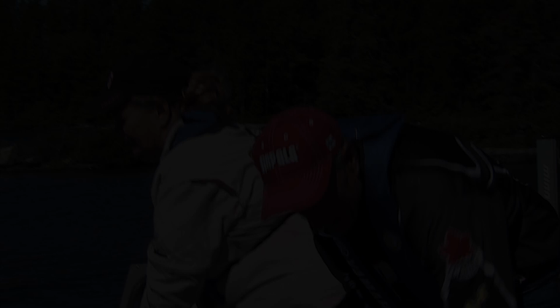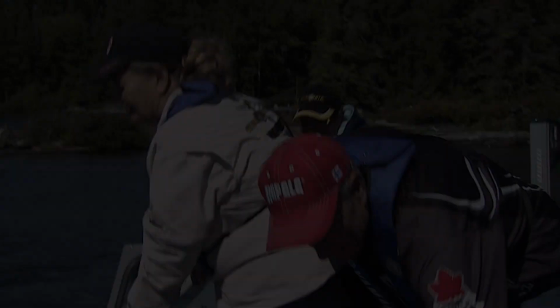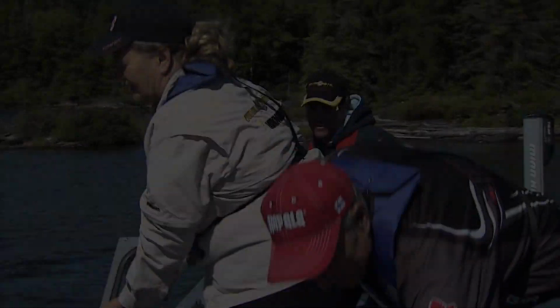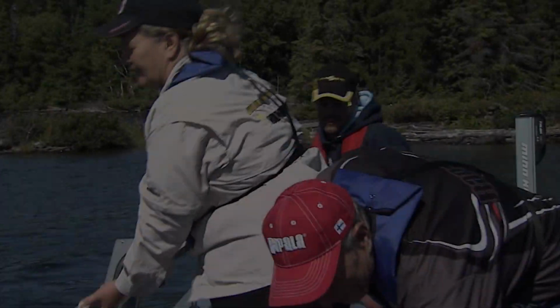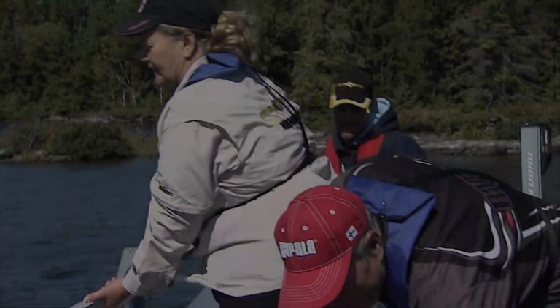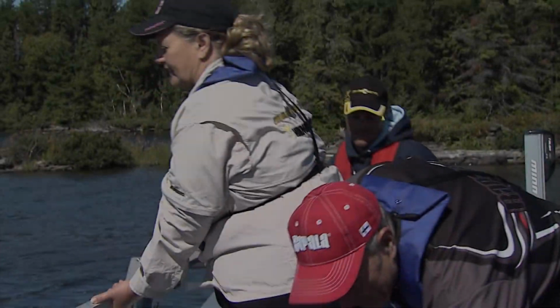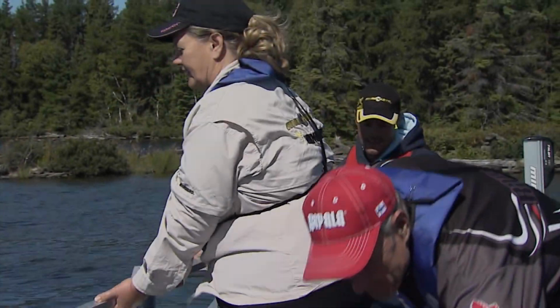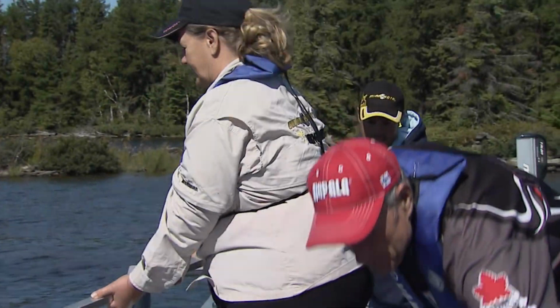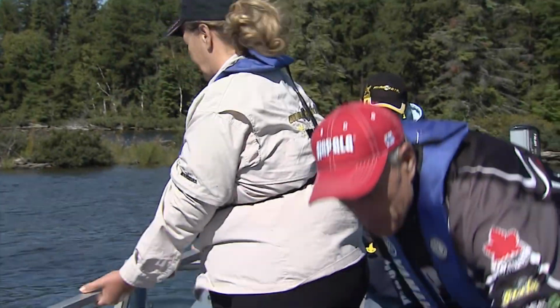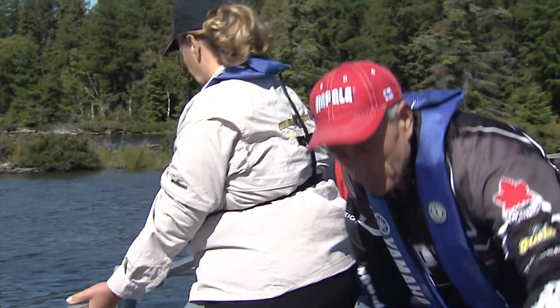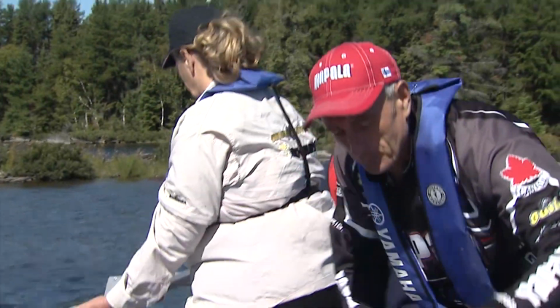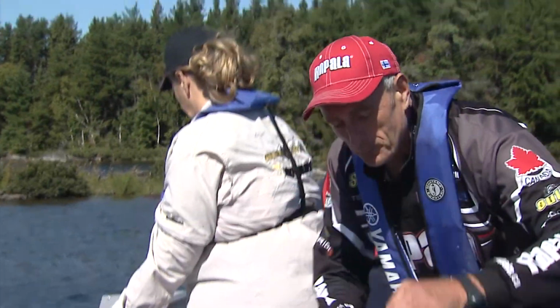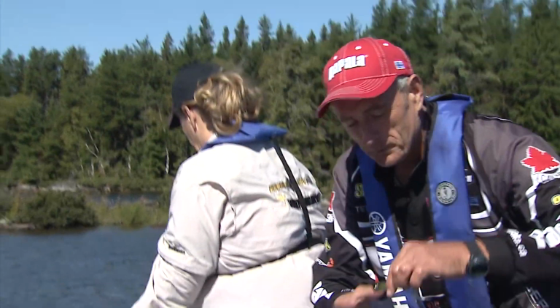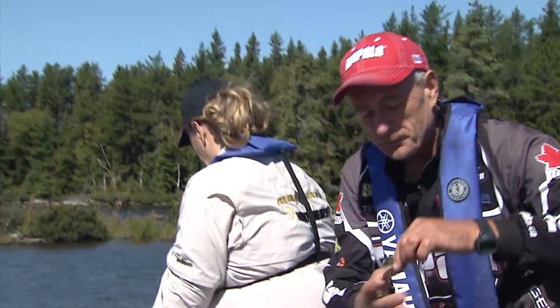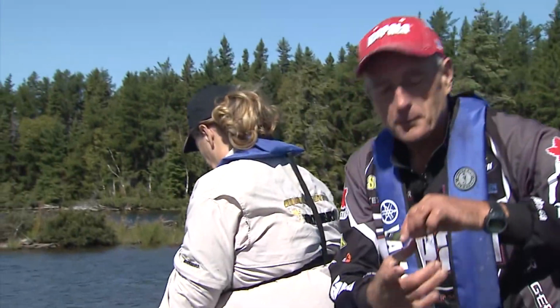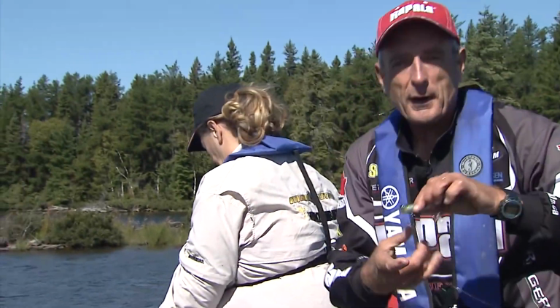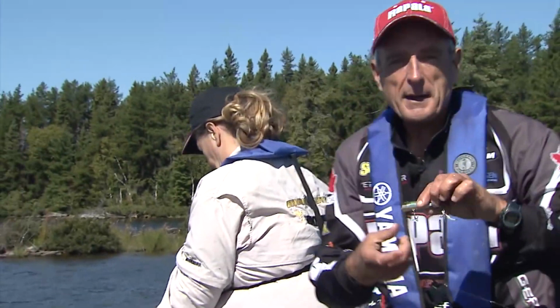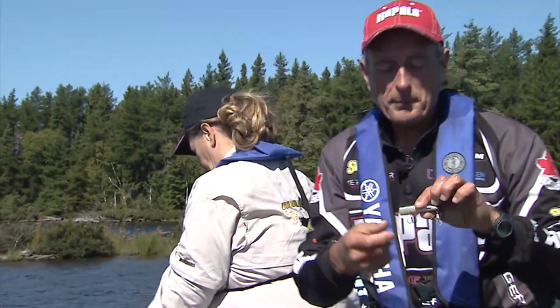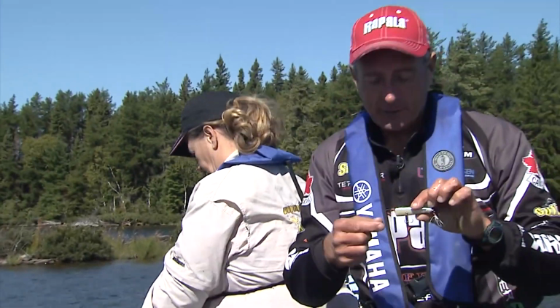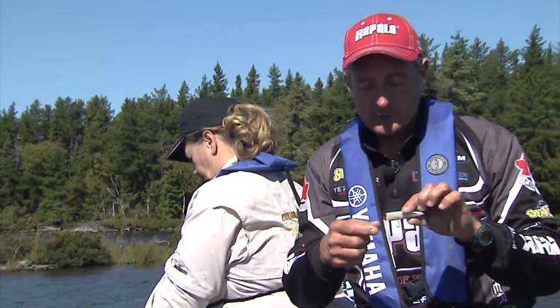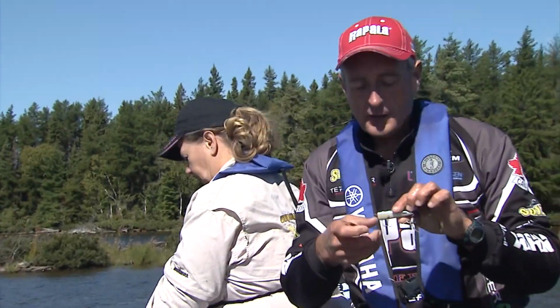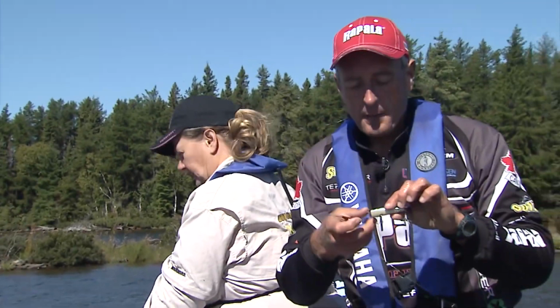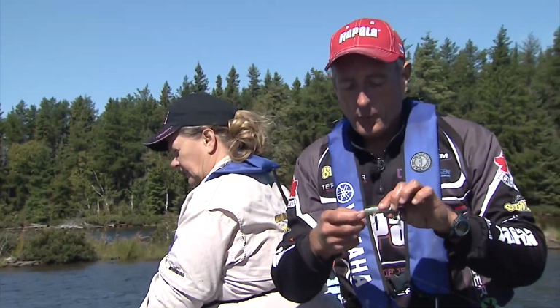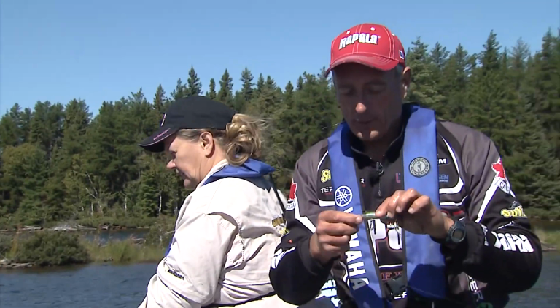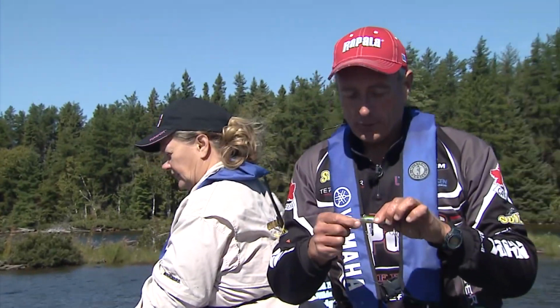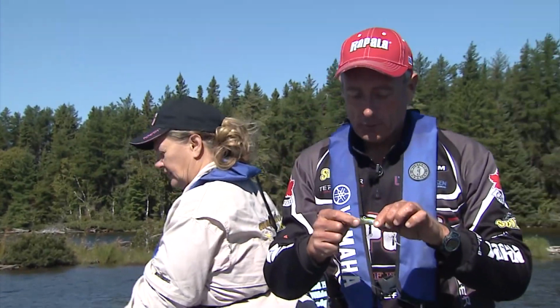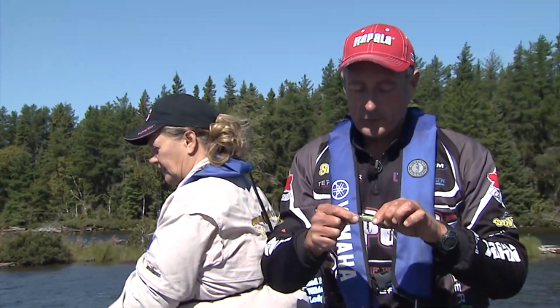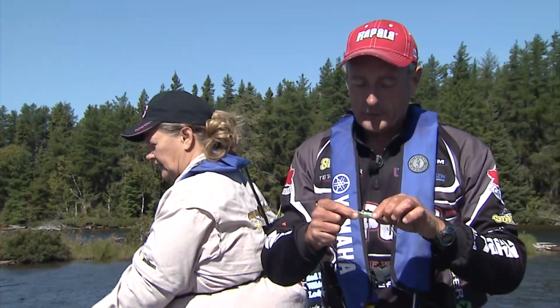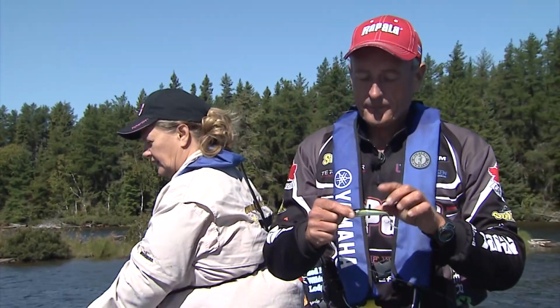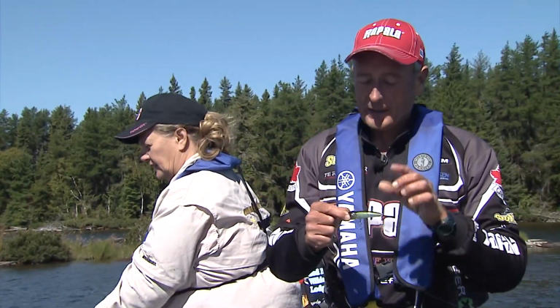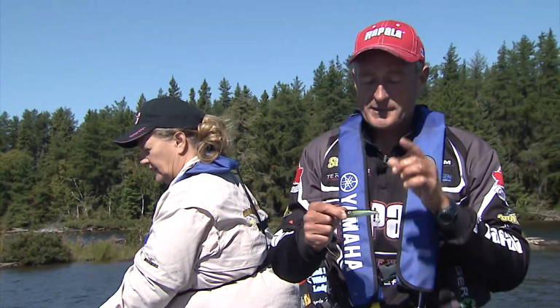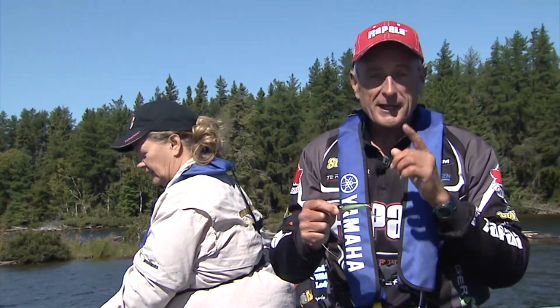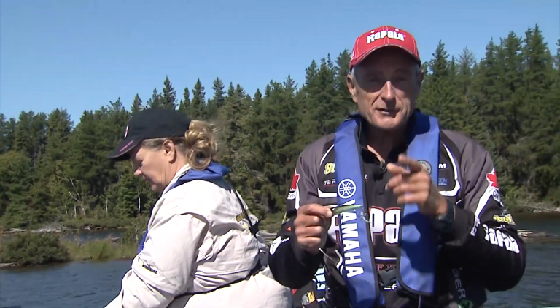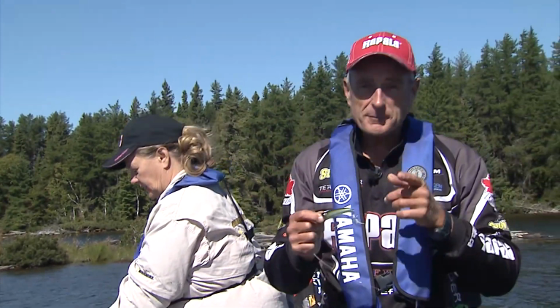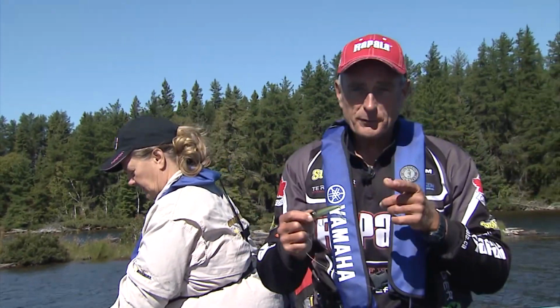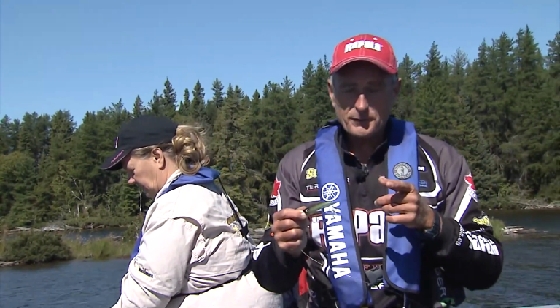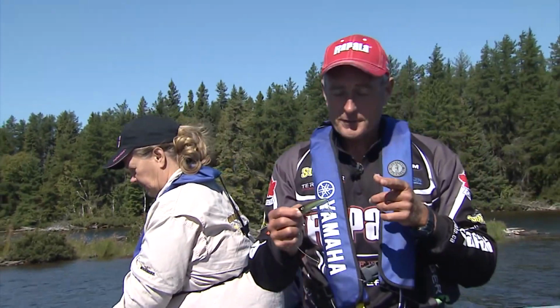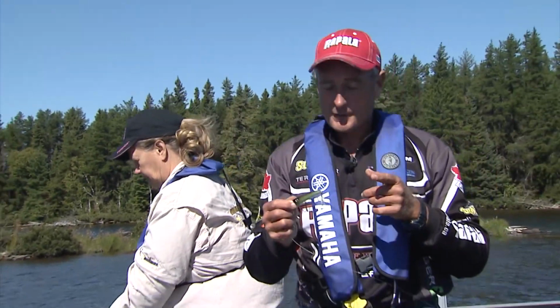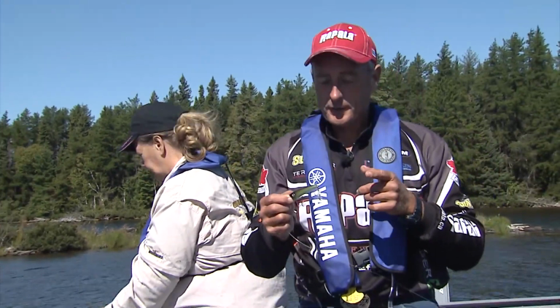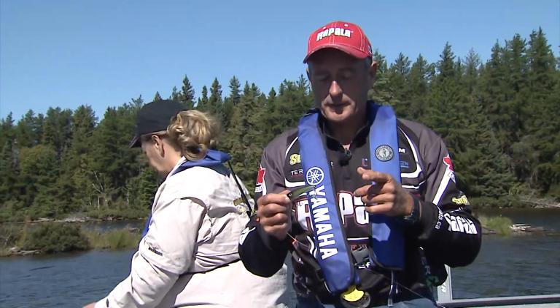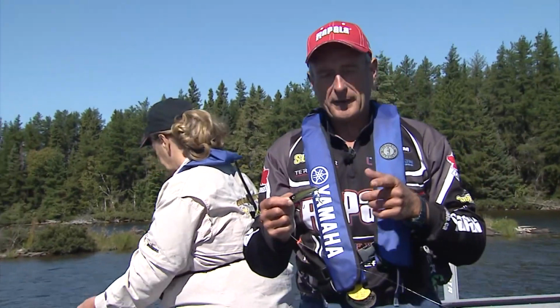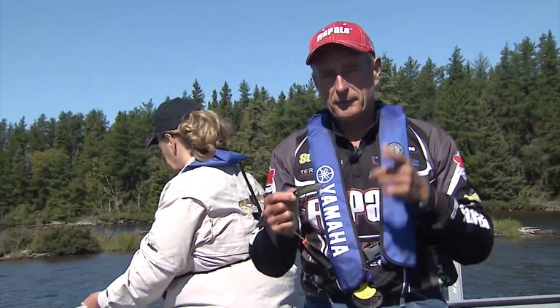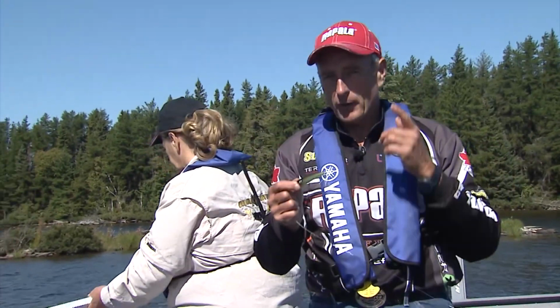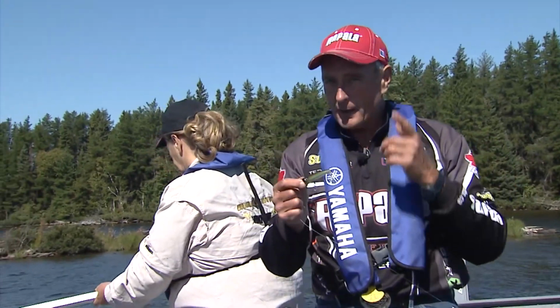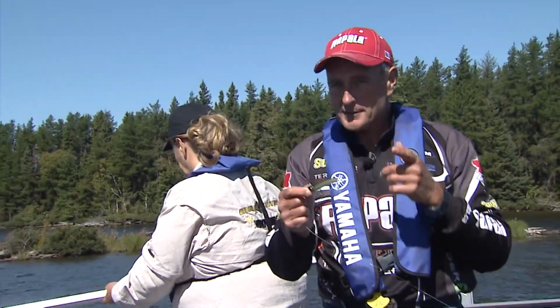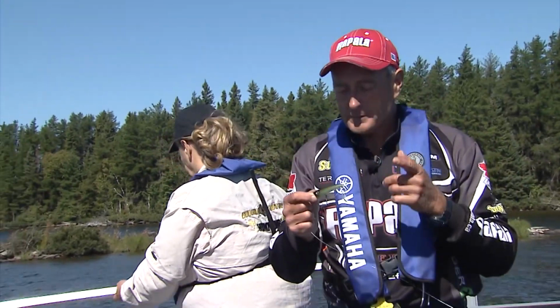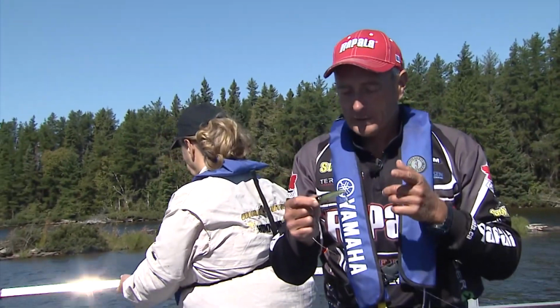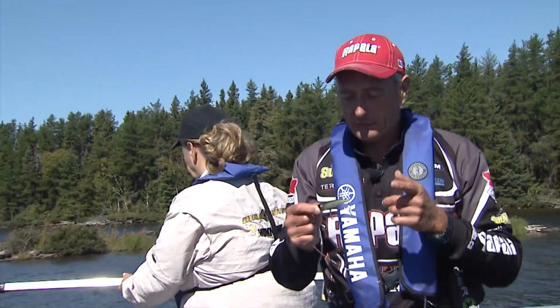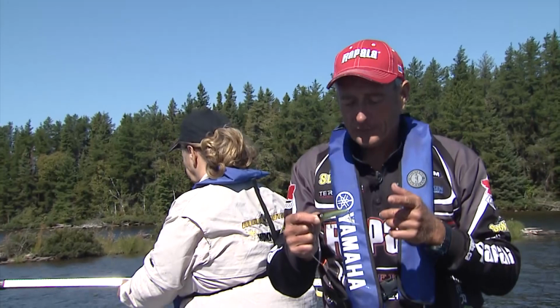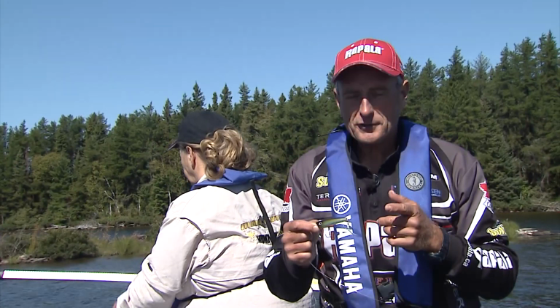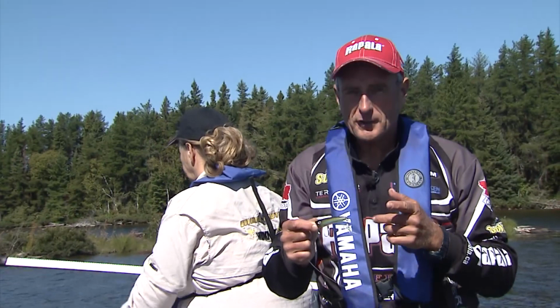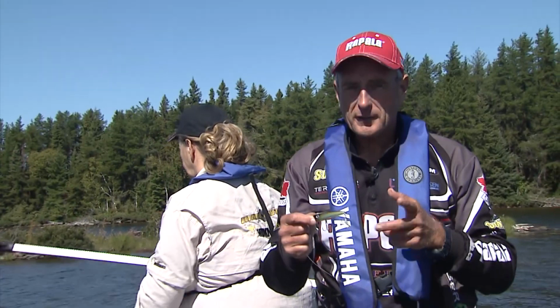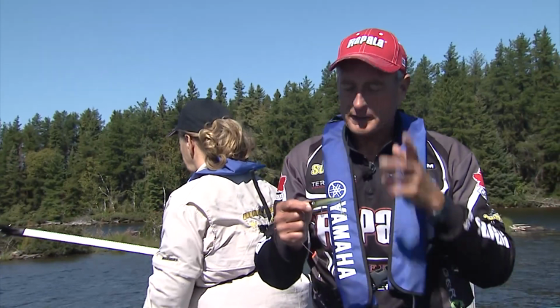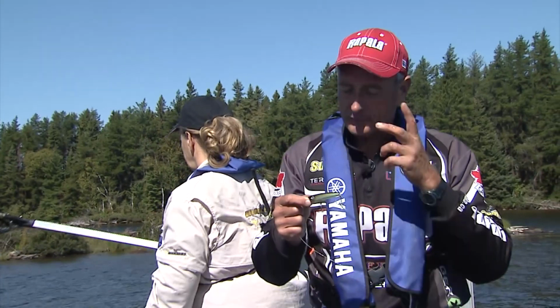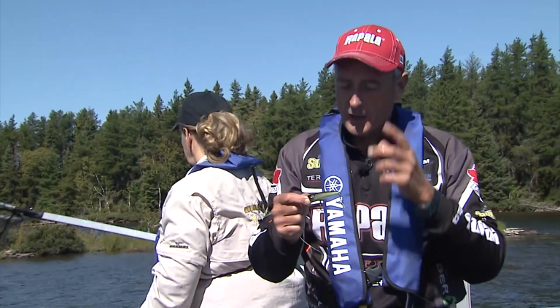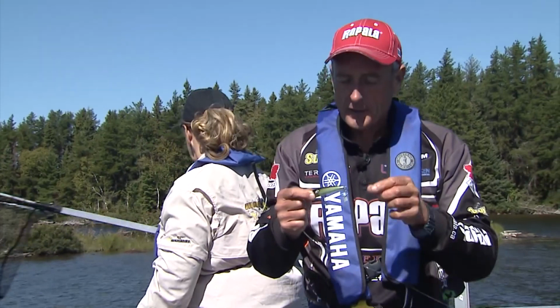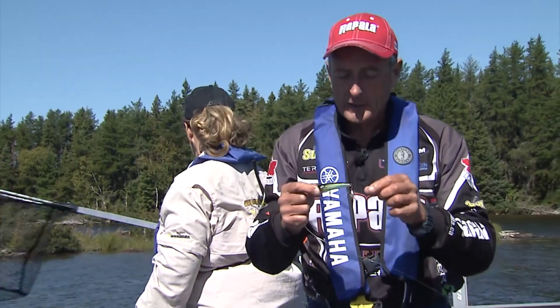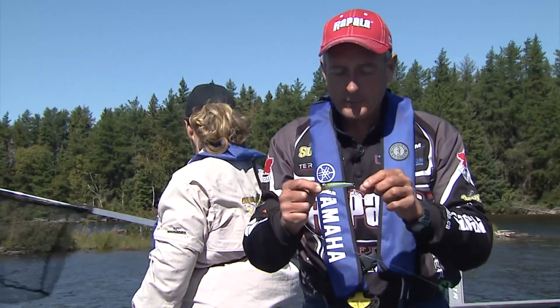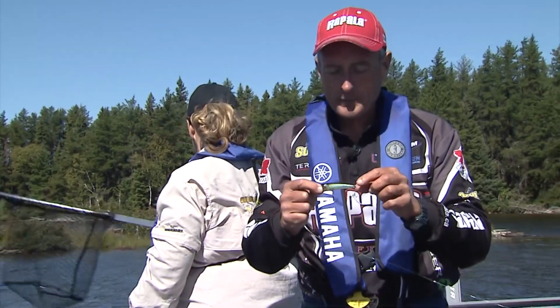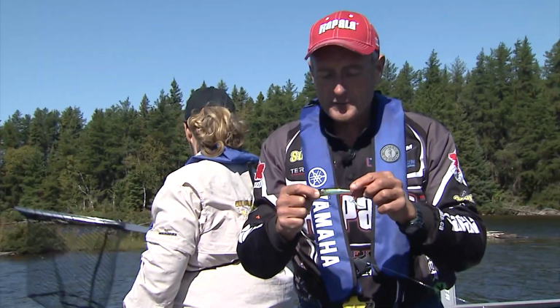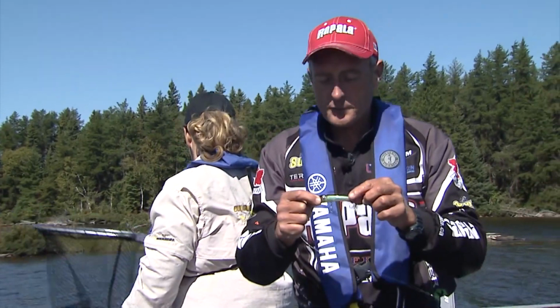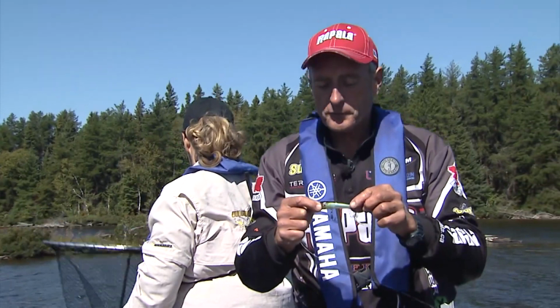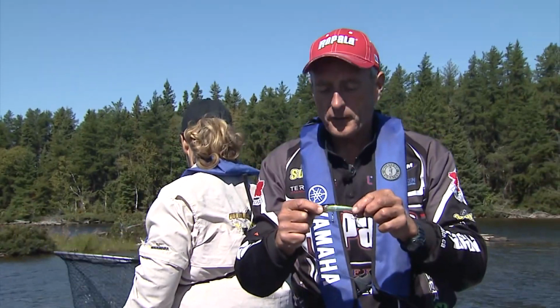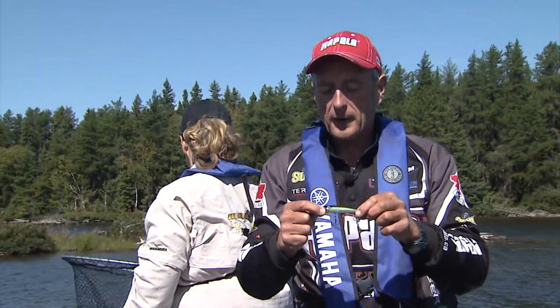This new lure from Rapala, the topwater lure, has actually produced good. I've lost a big fish on it, and I've got a couple so far.